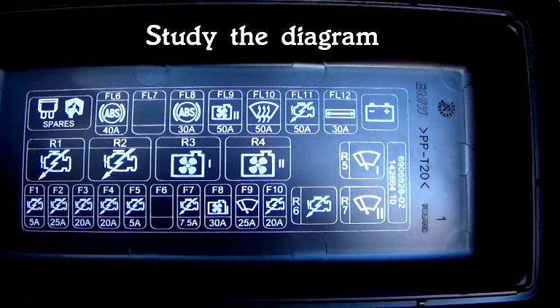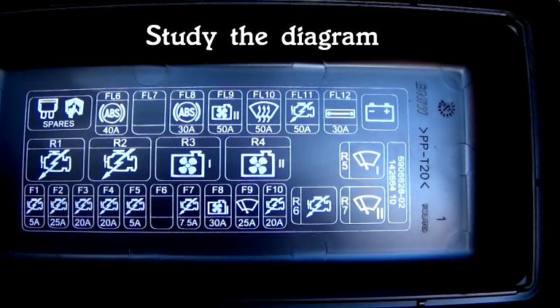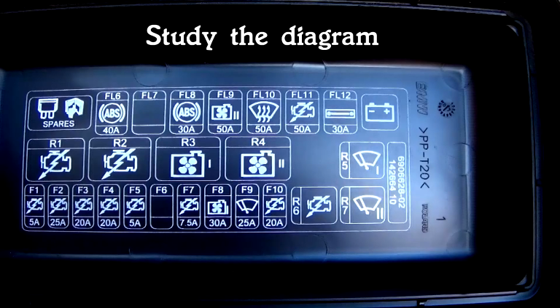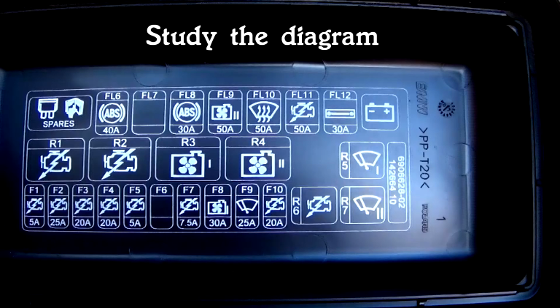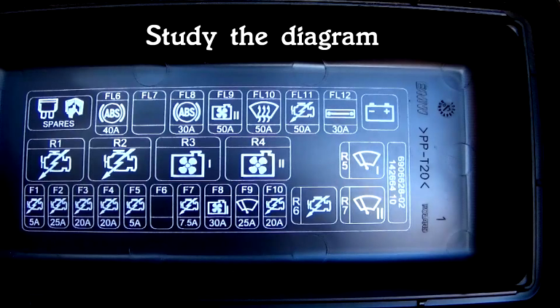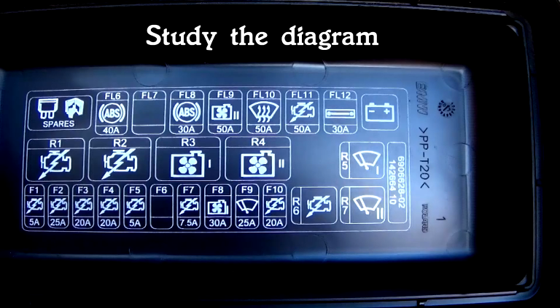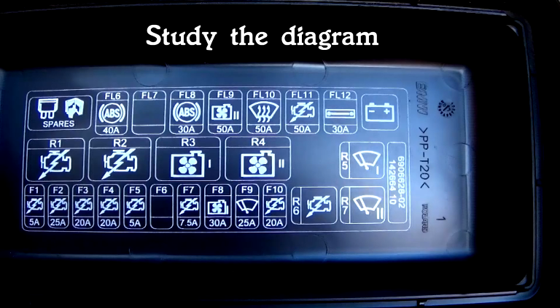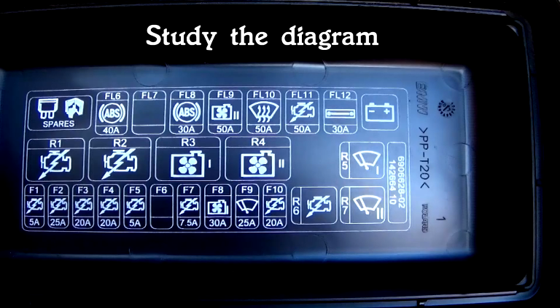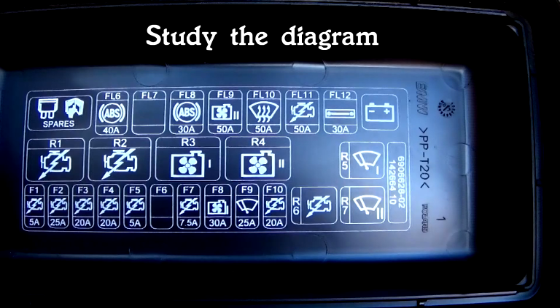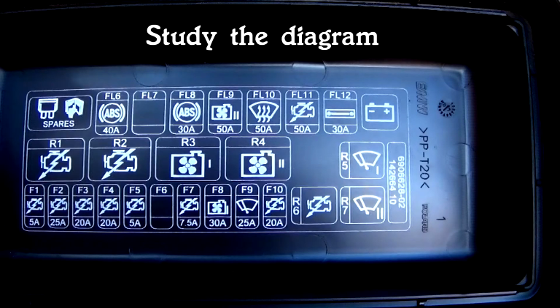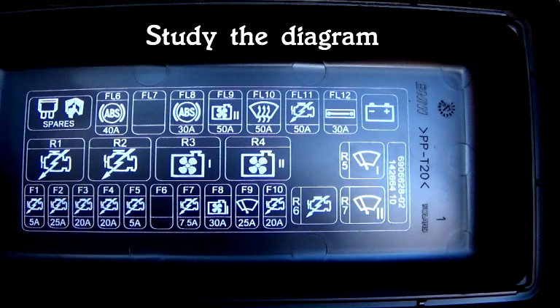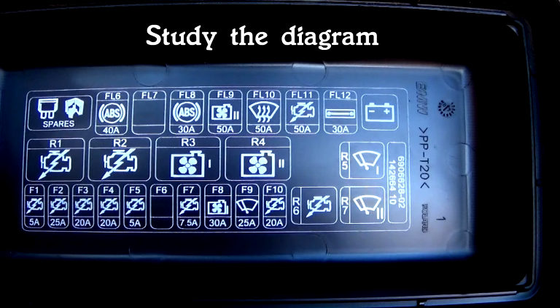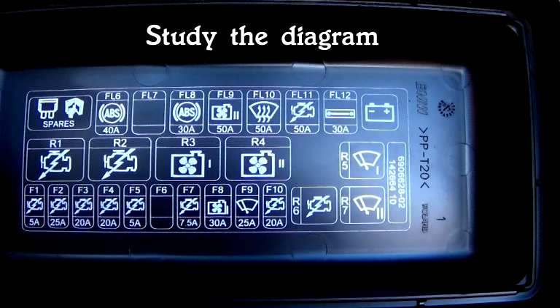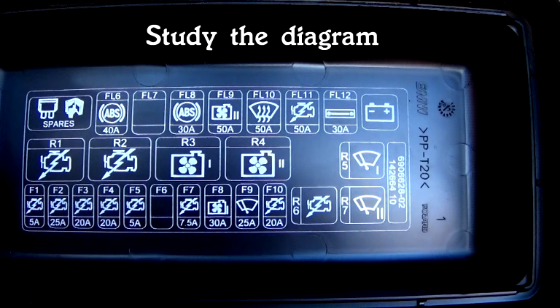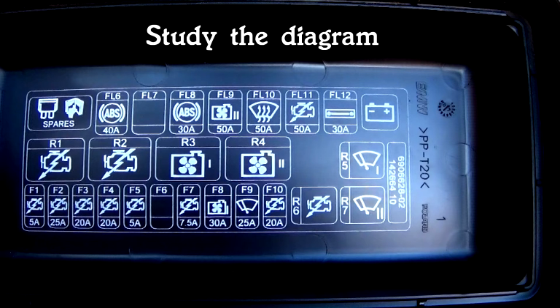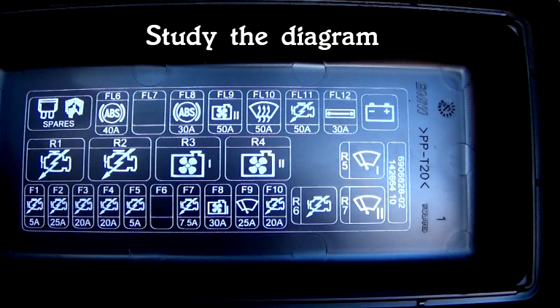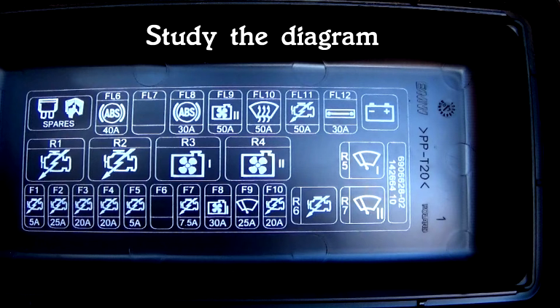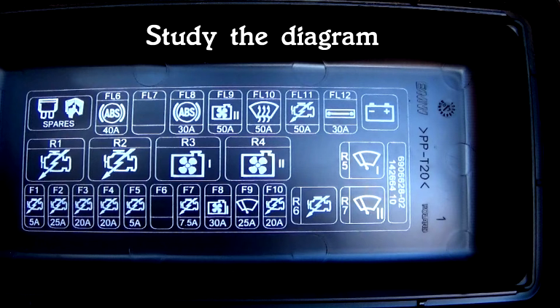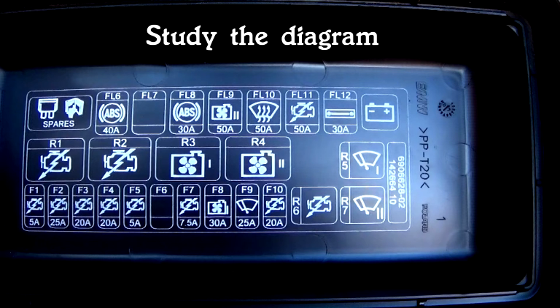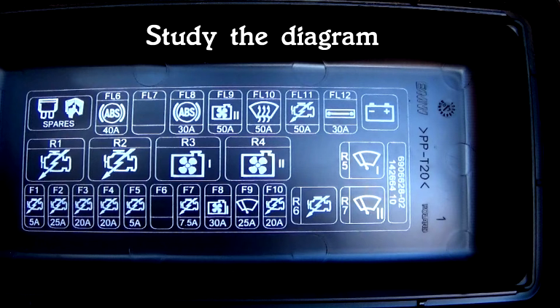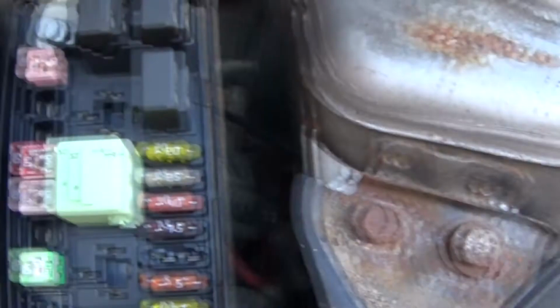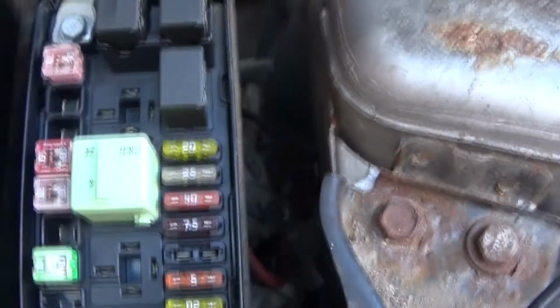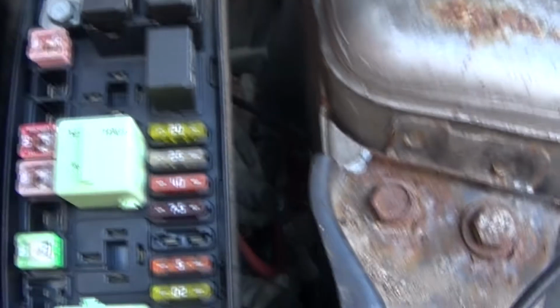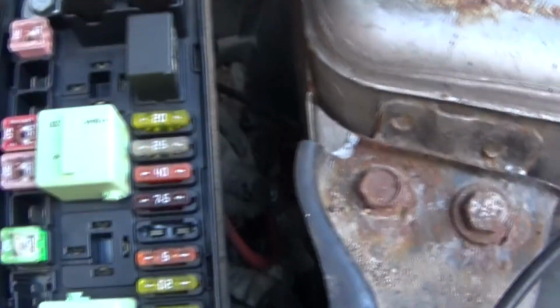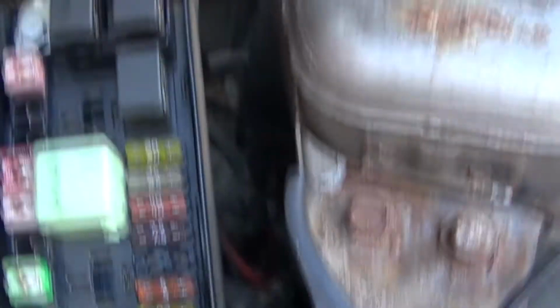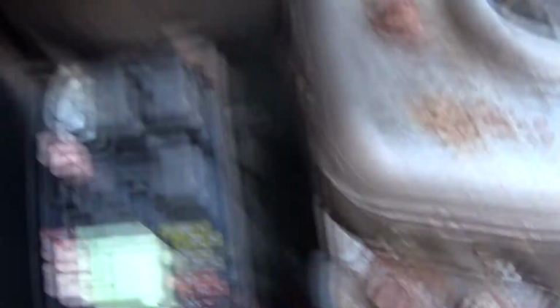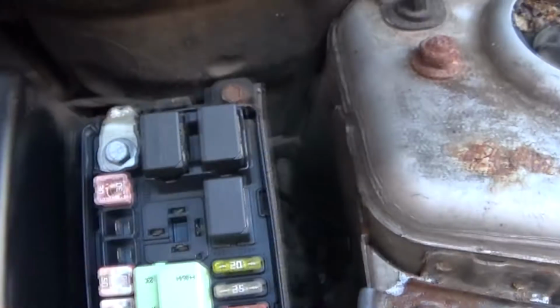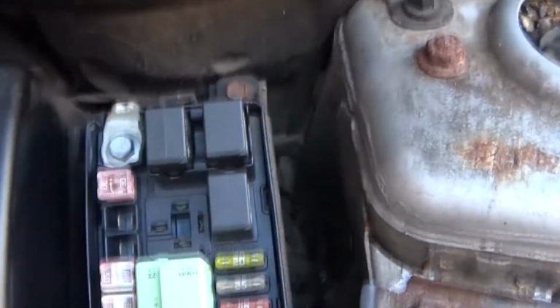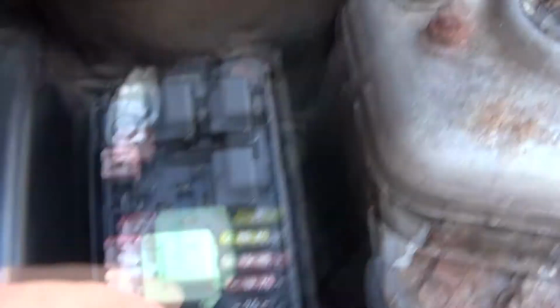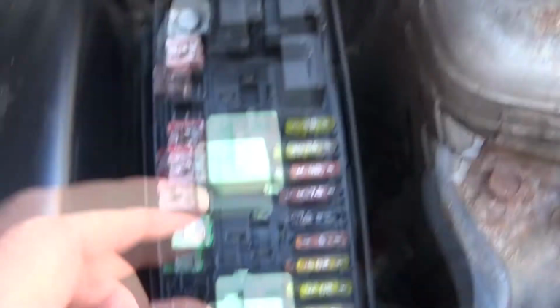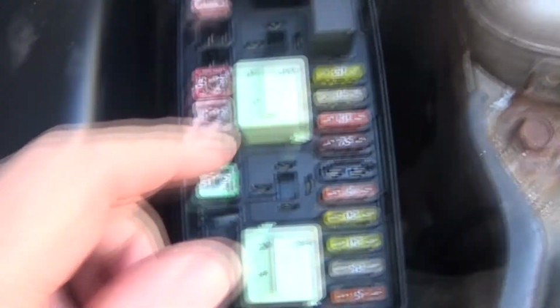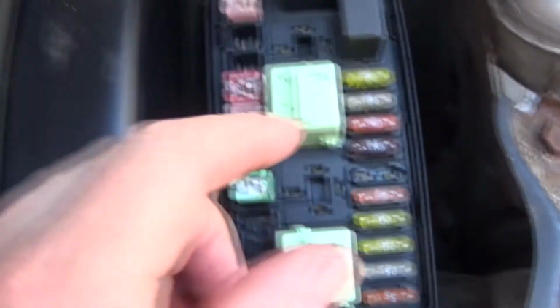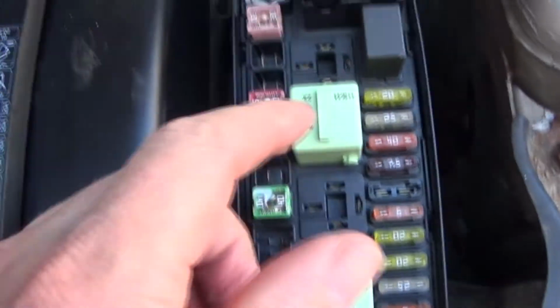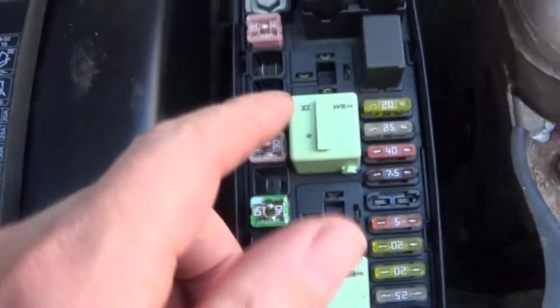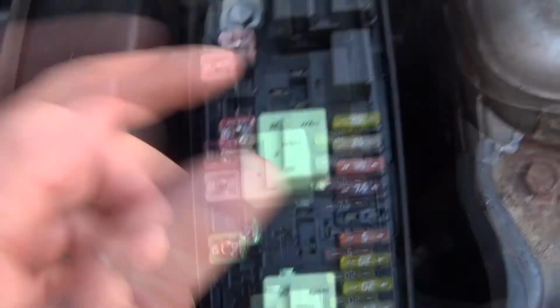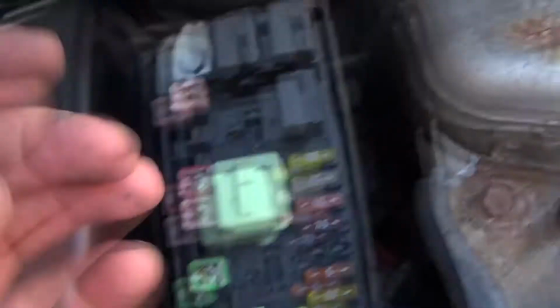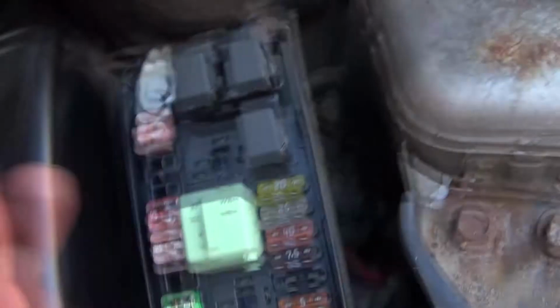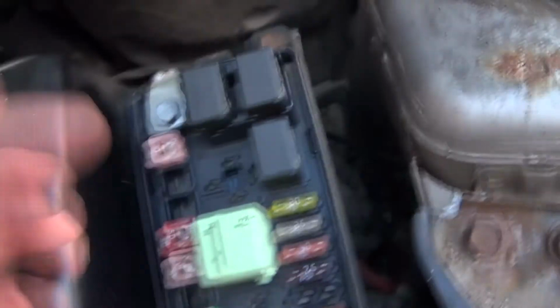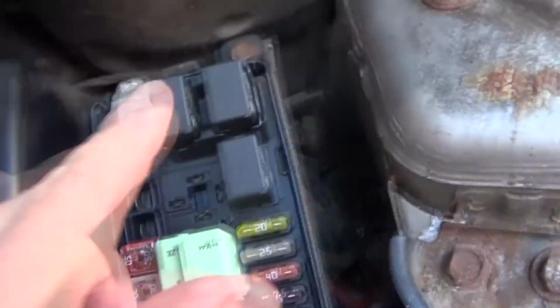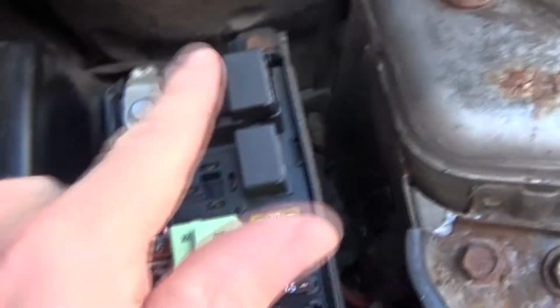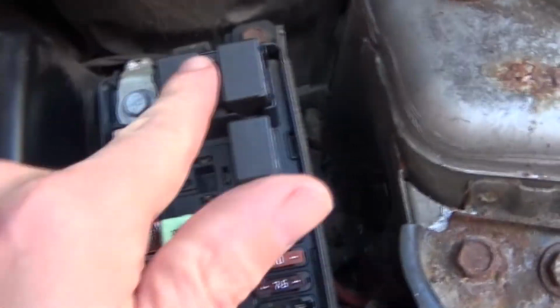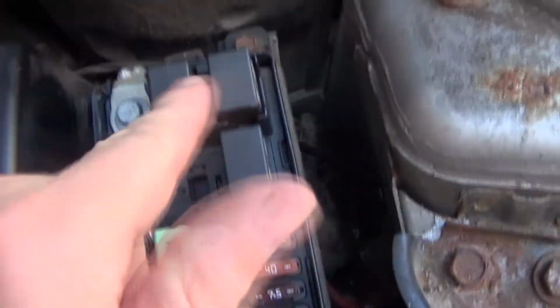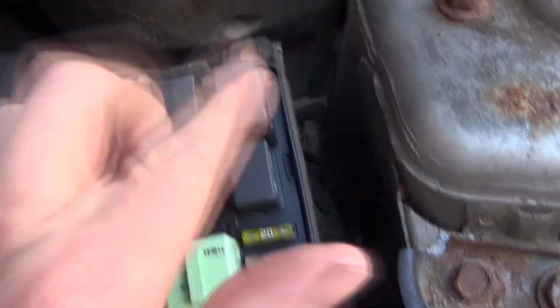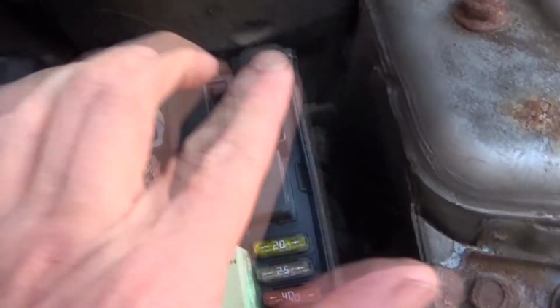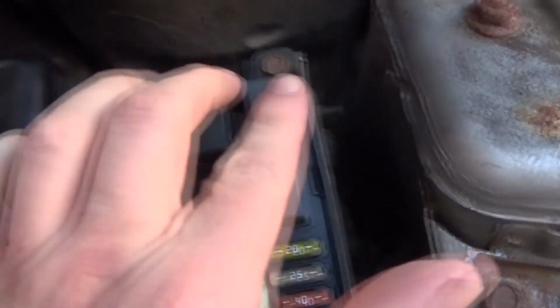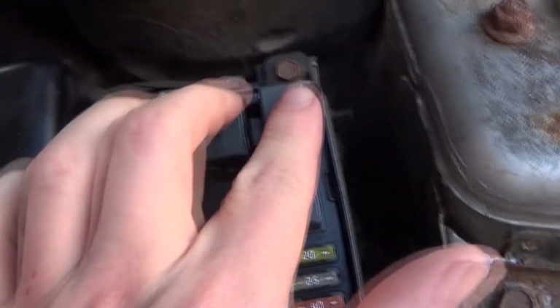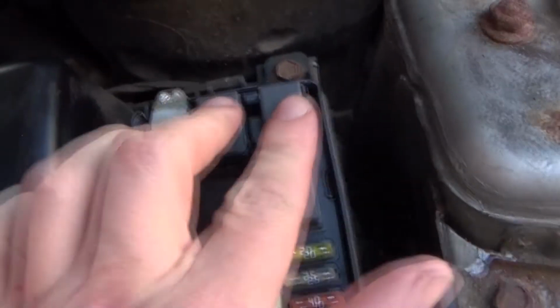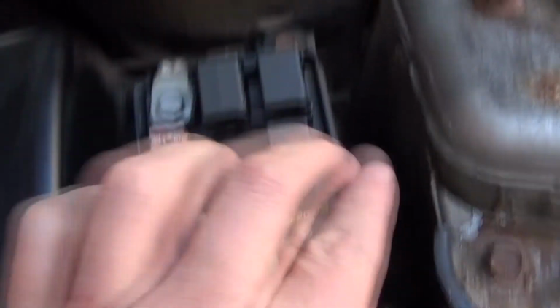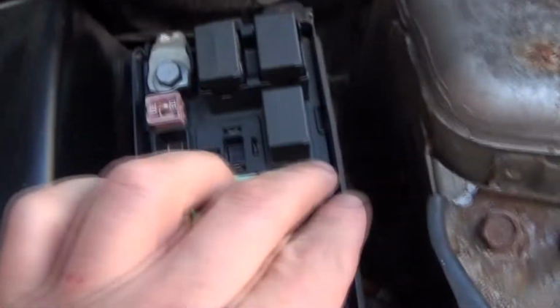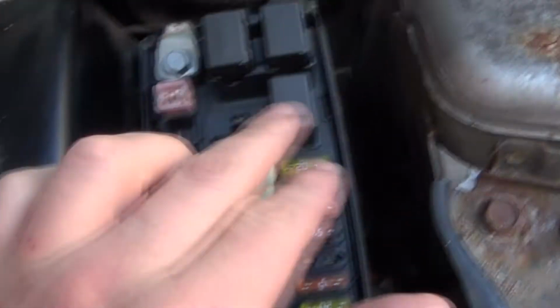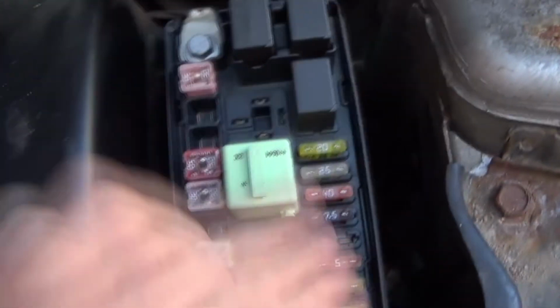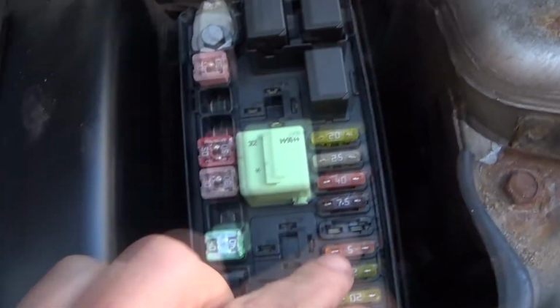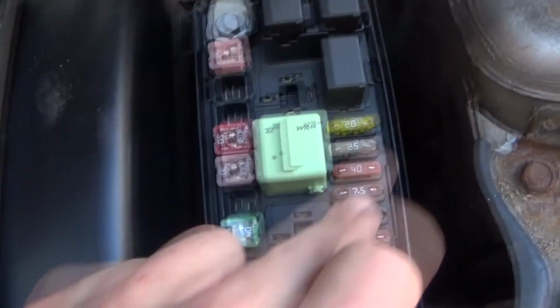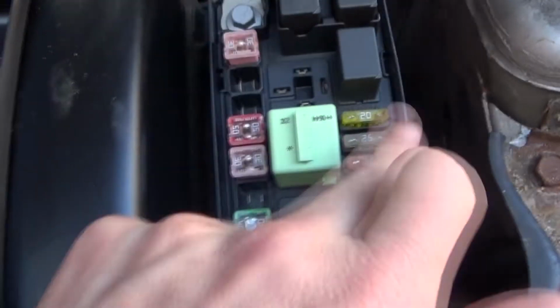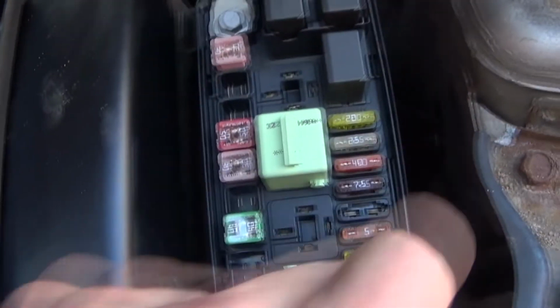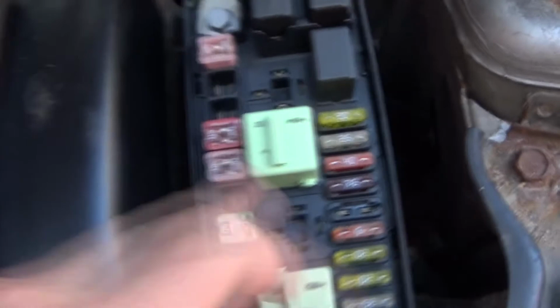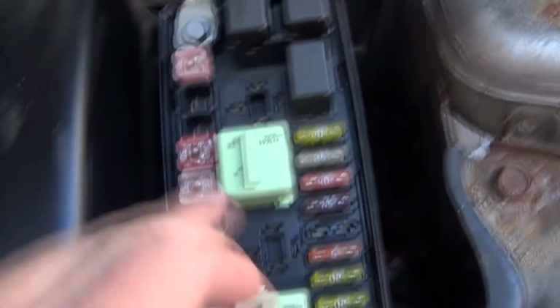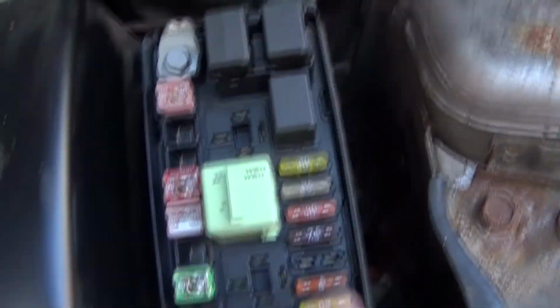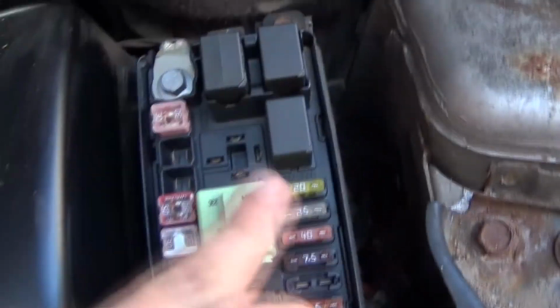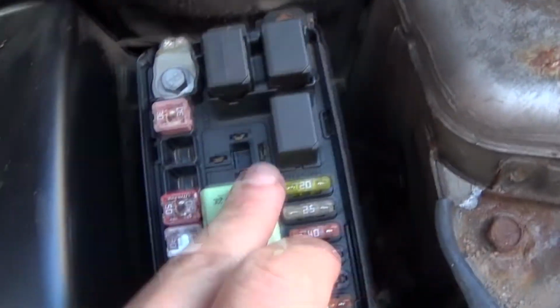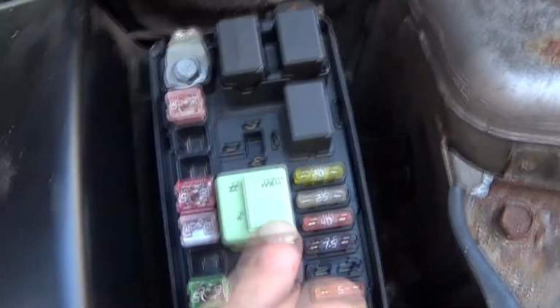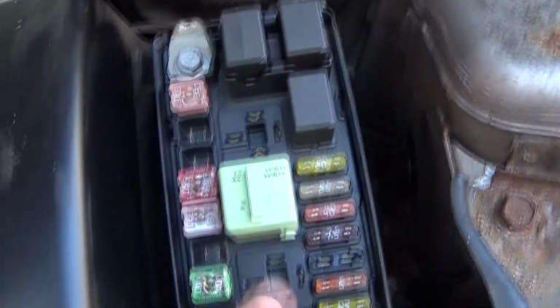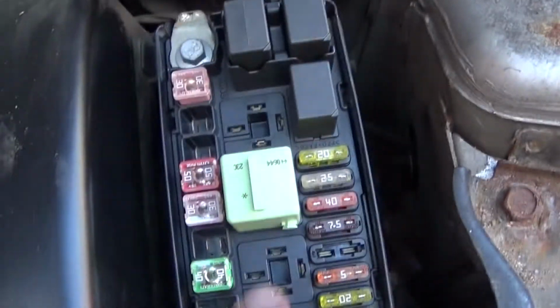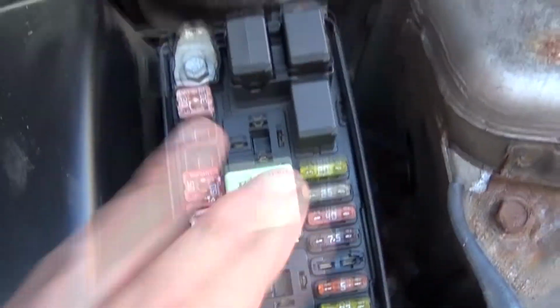The diagram is there to help you locate the correct fuses and relays.